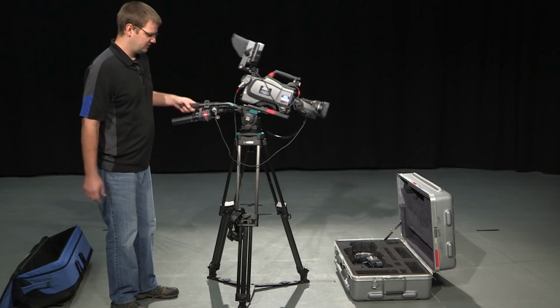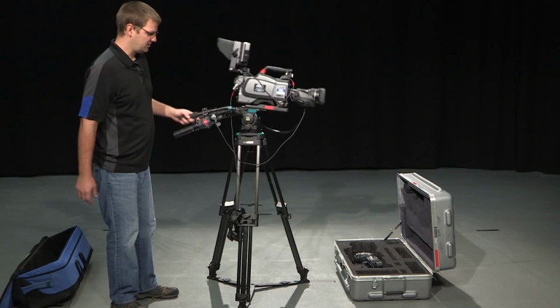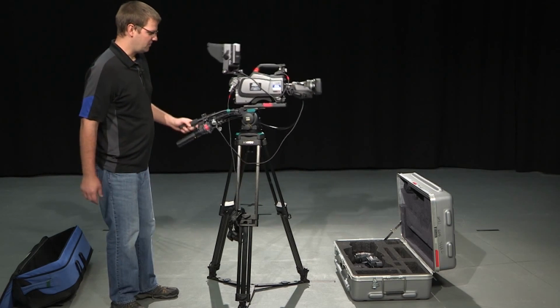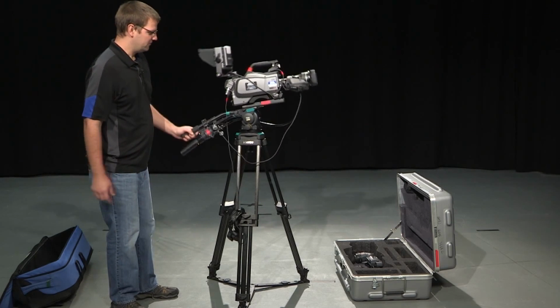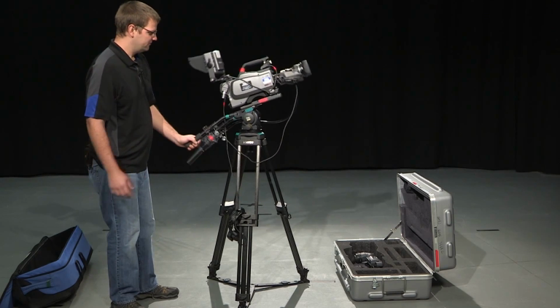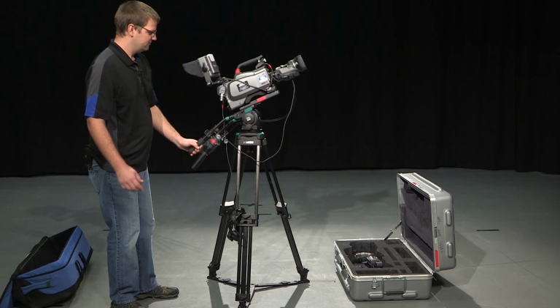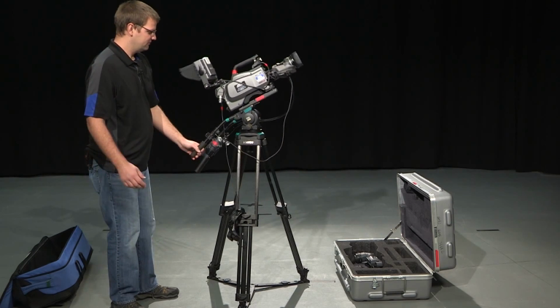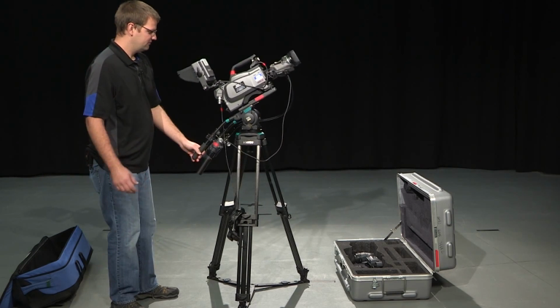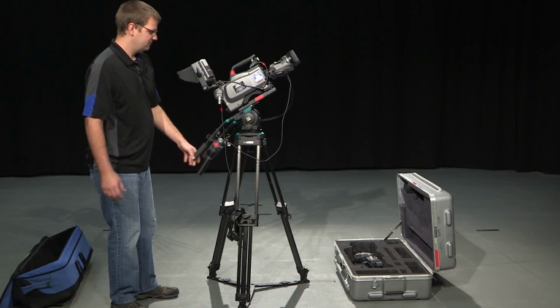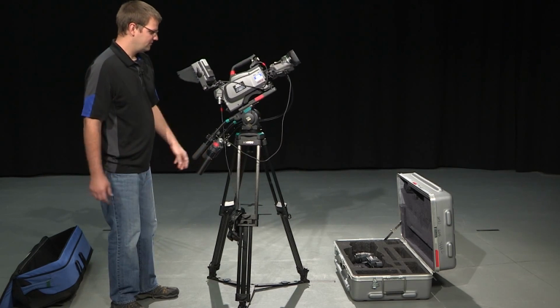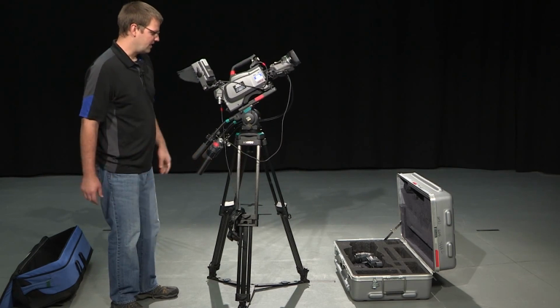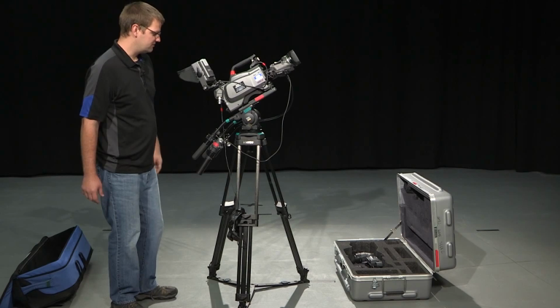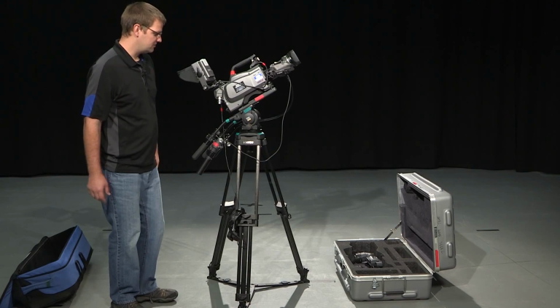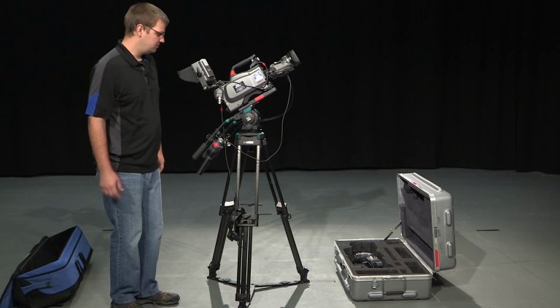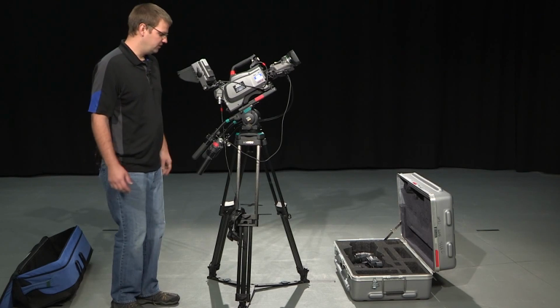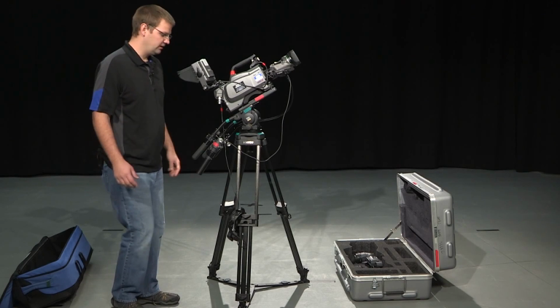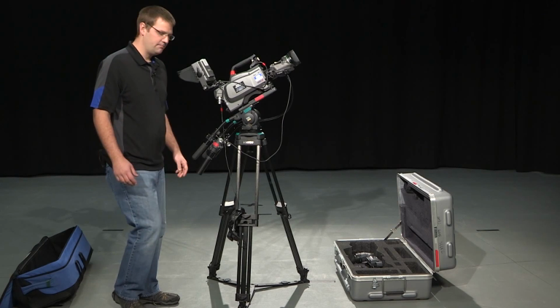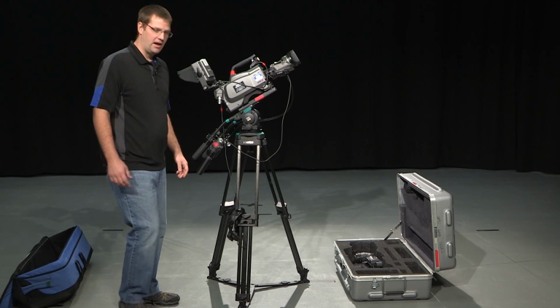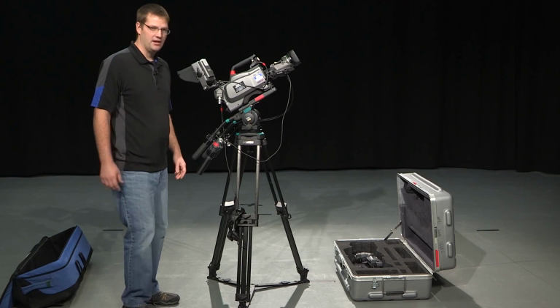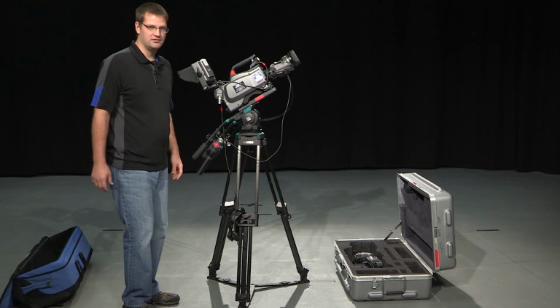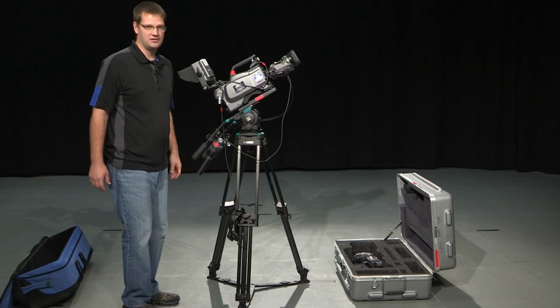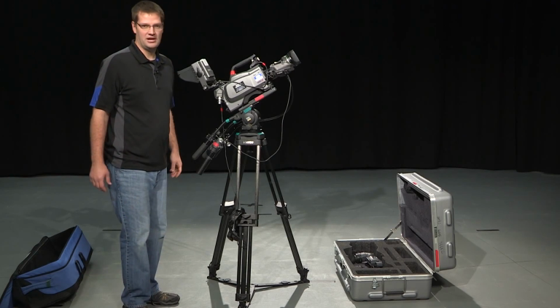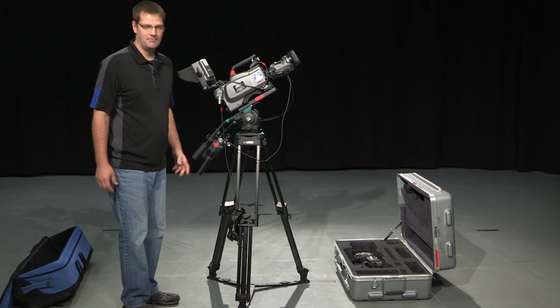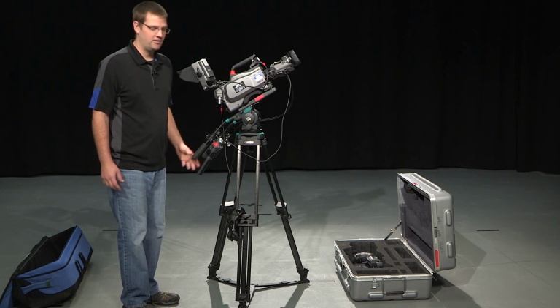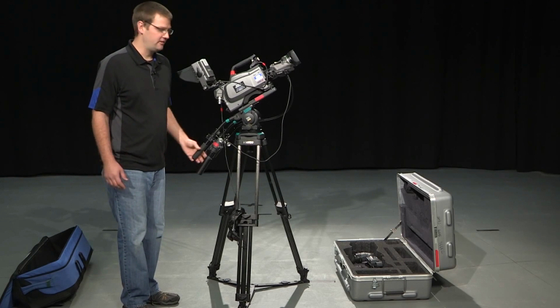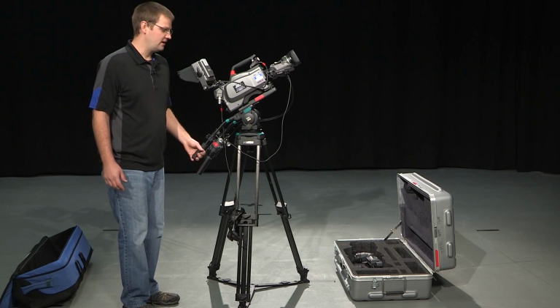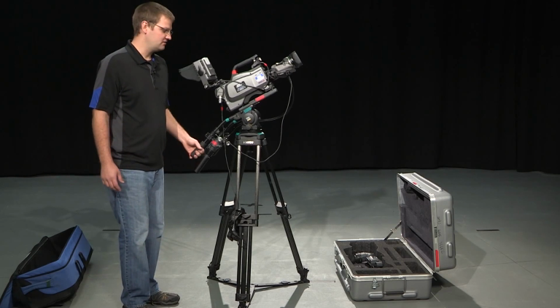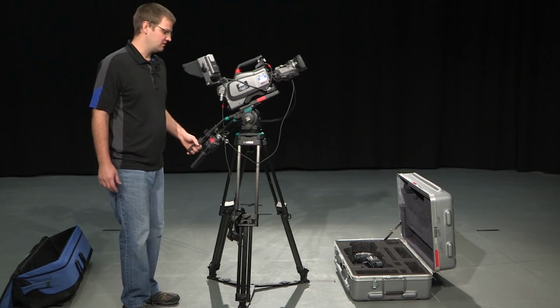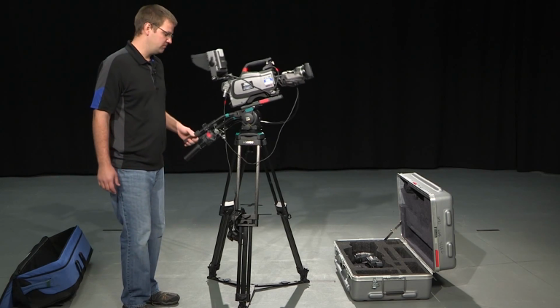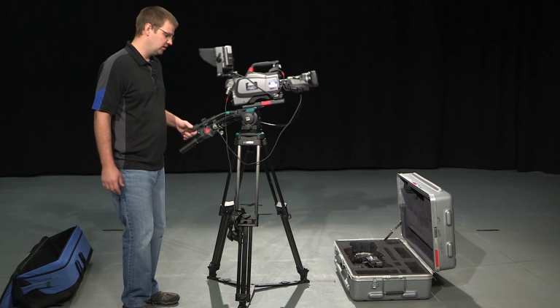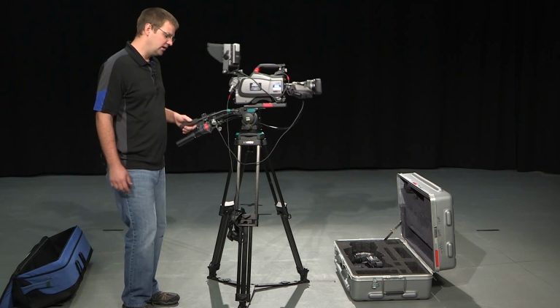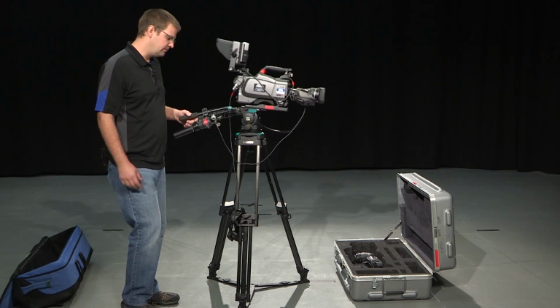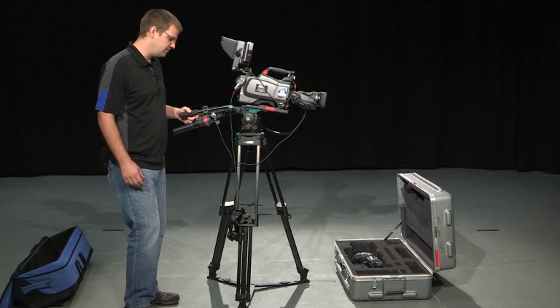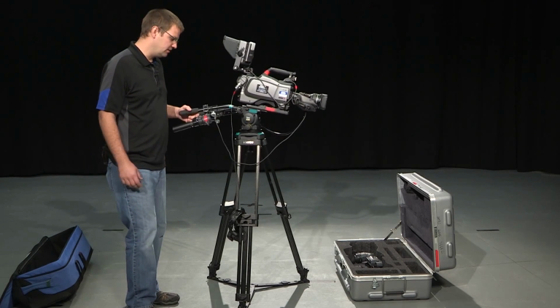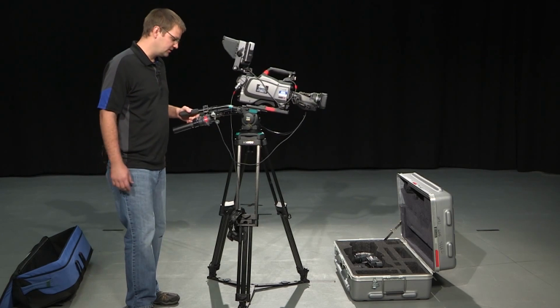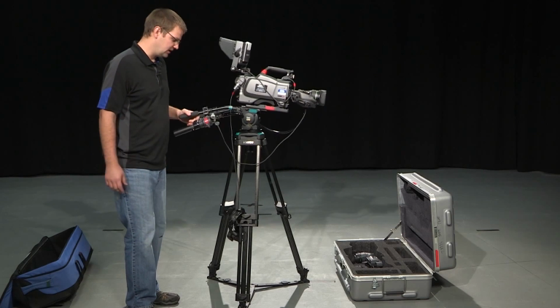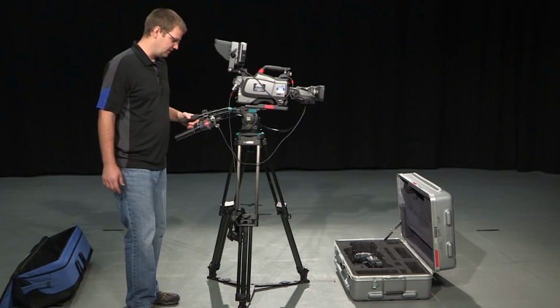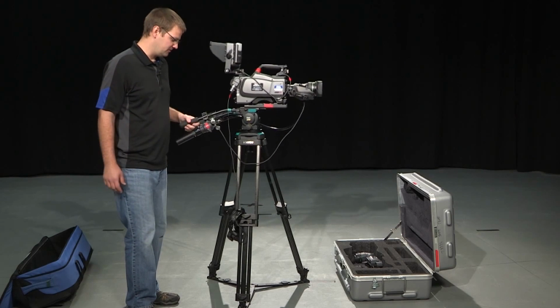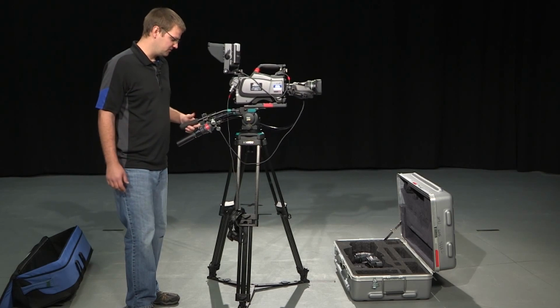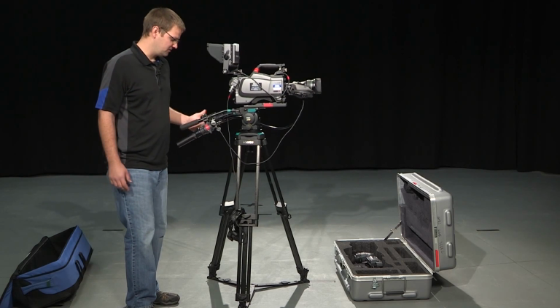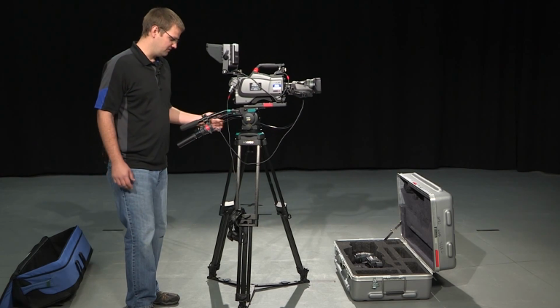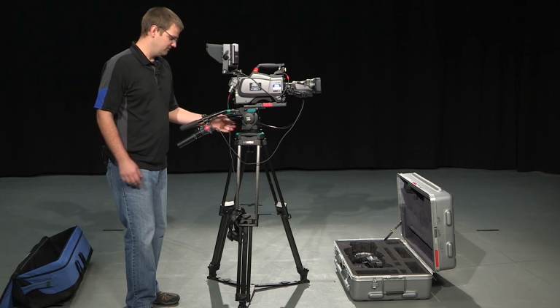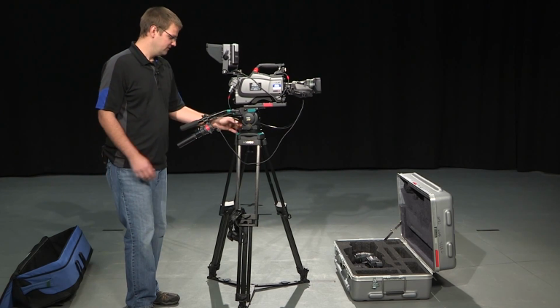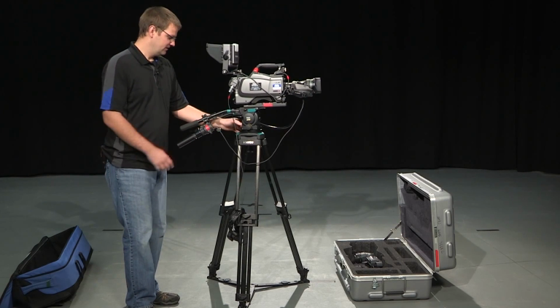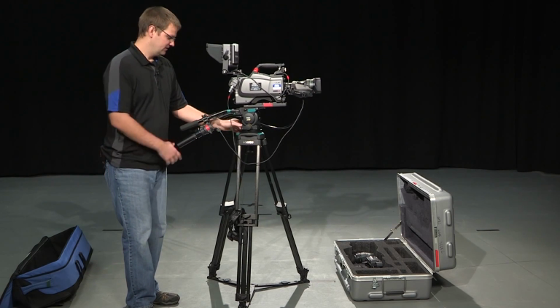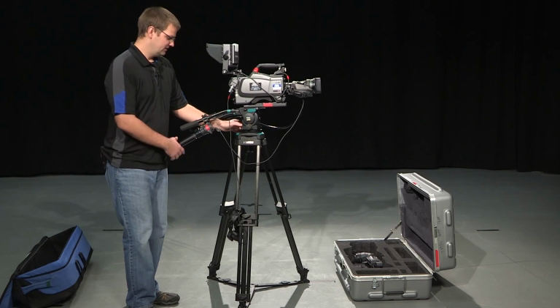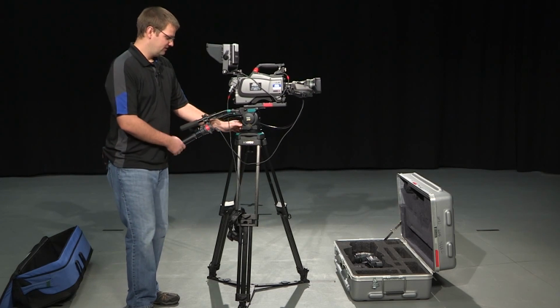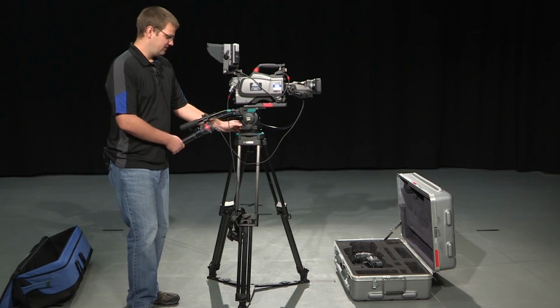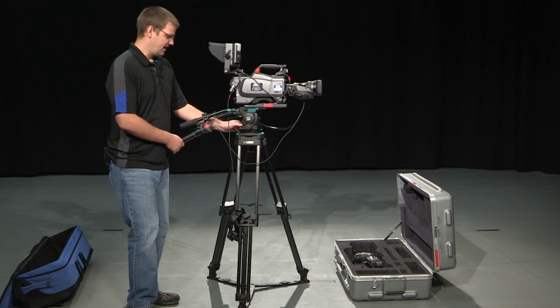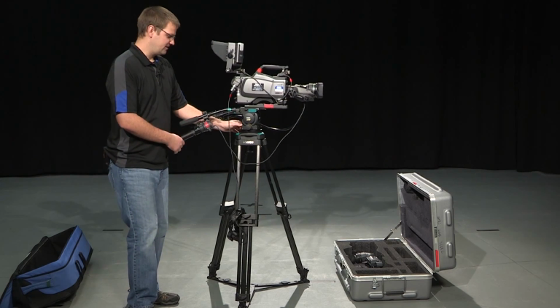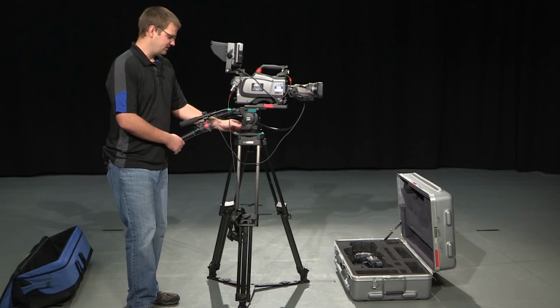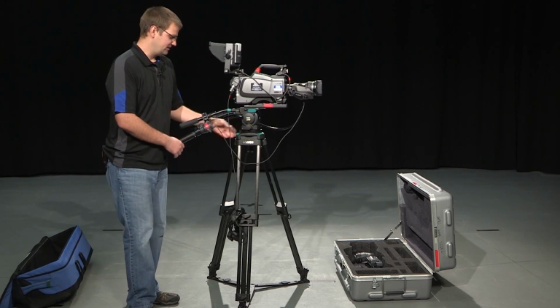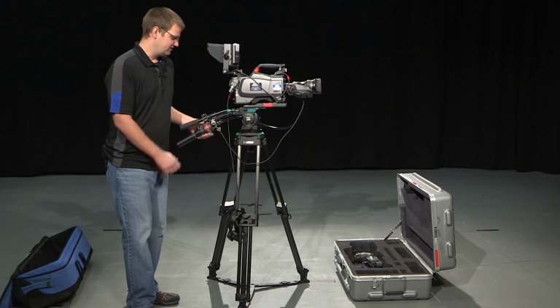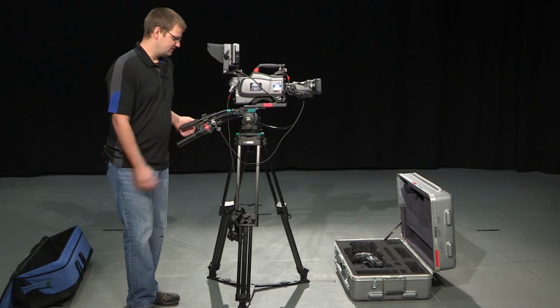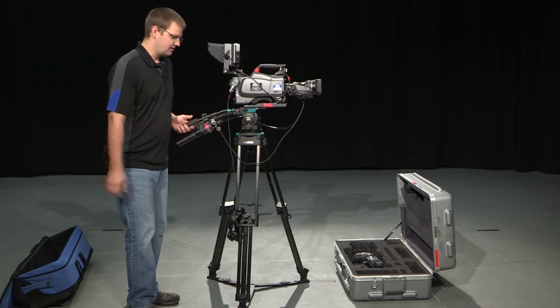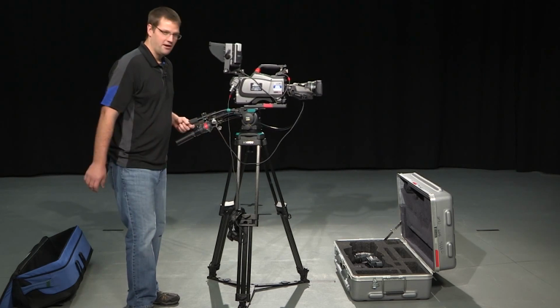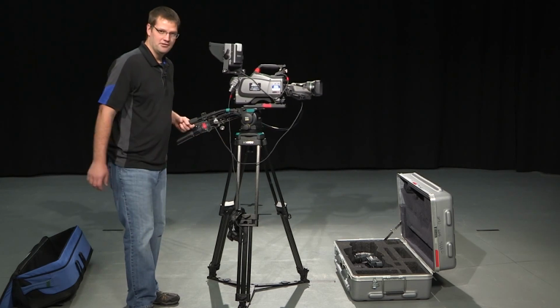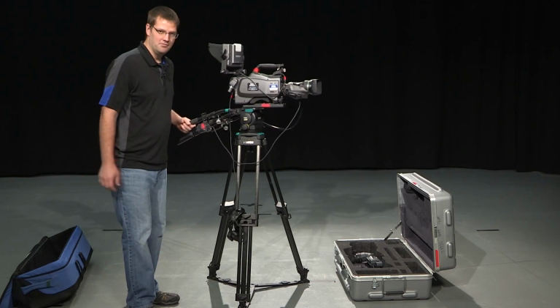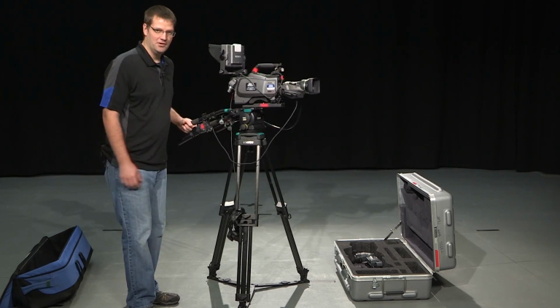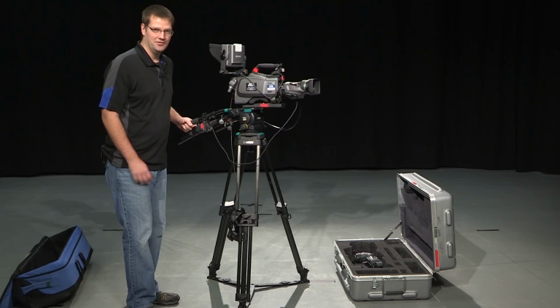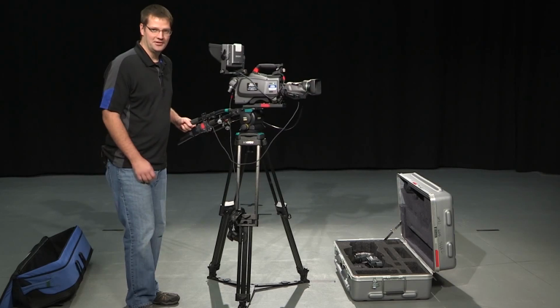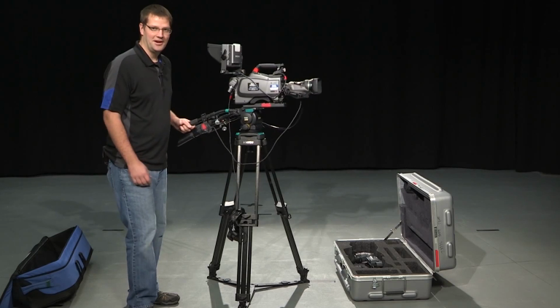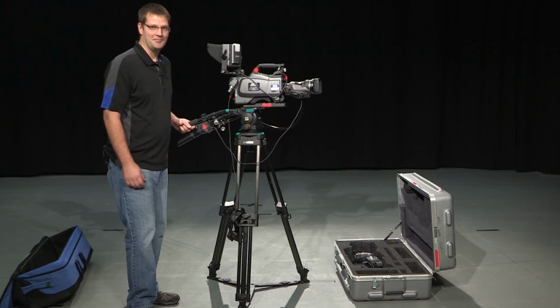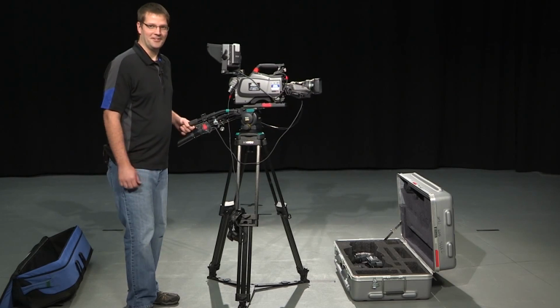That is a completely balanced camera. That is a completely built camera. That is how you build a camera.